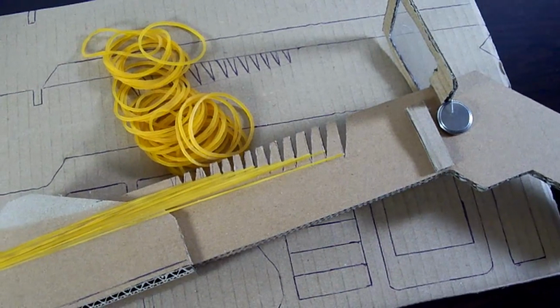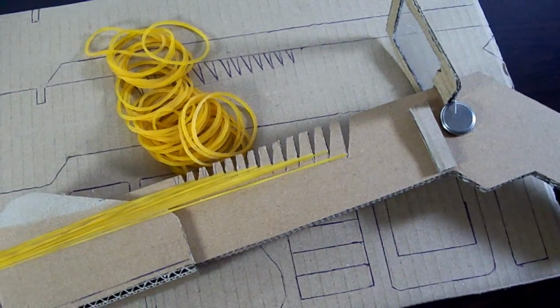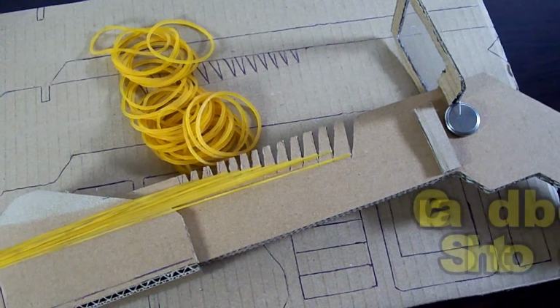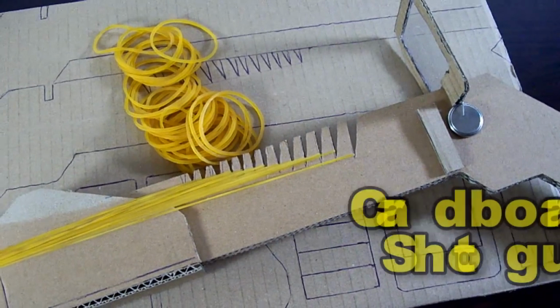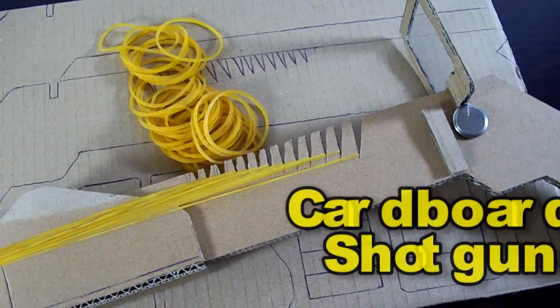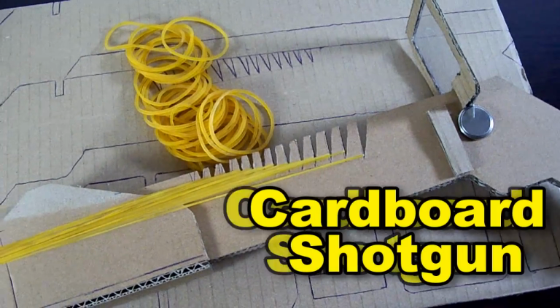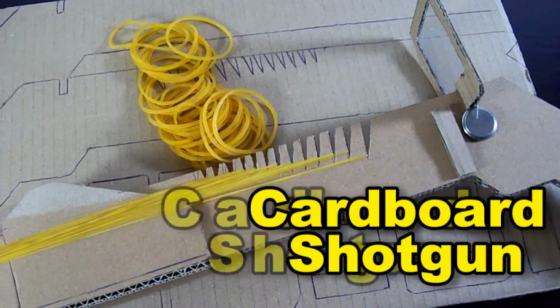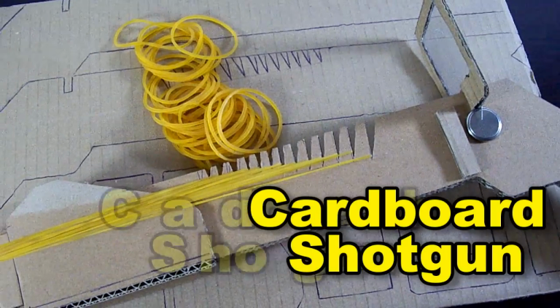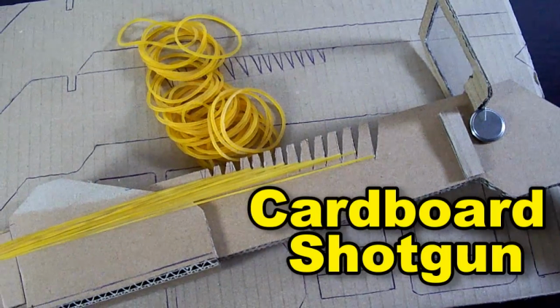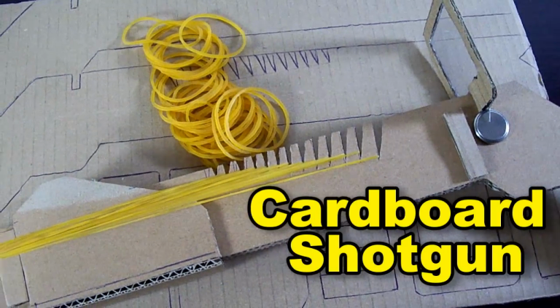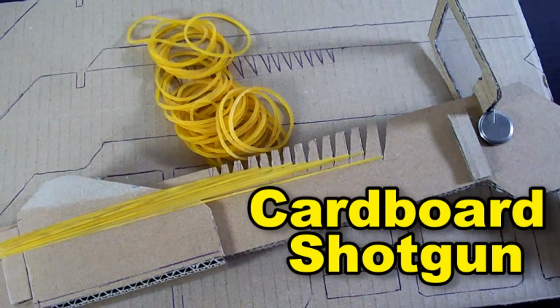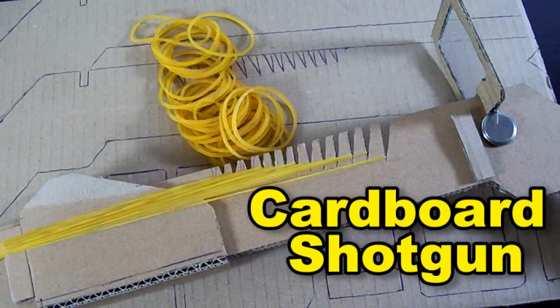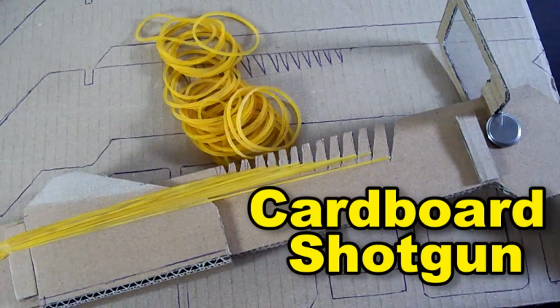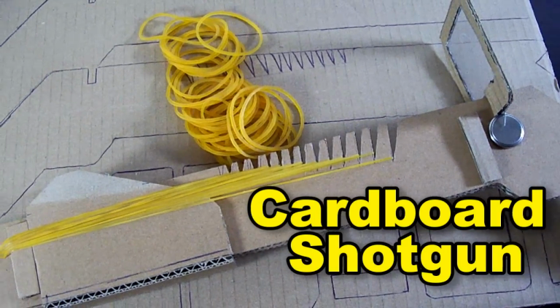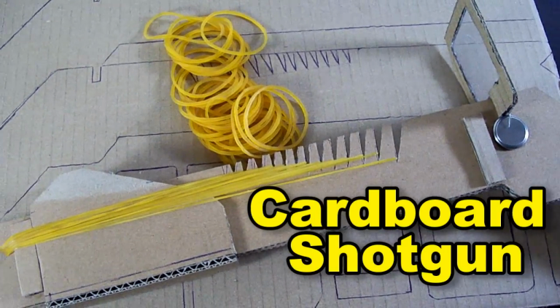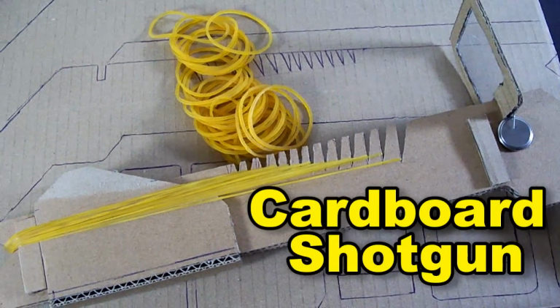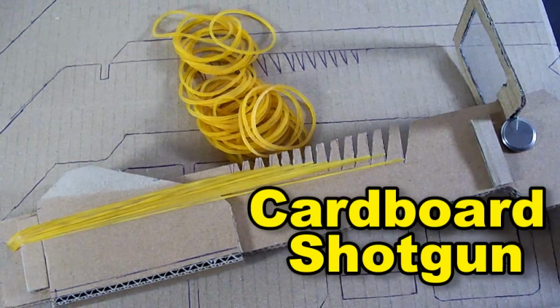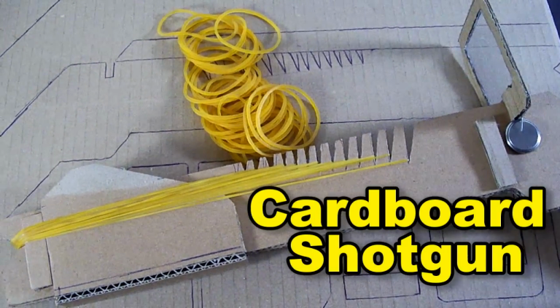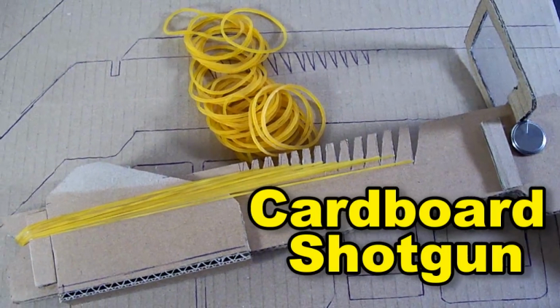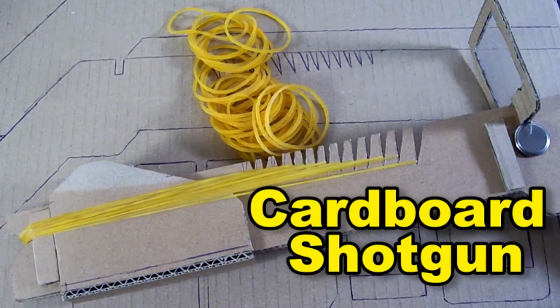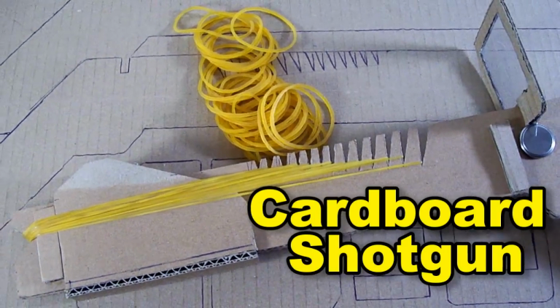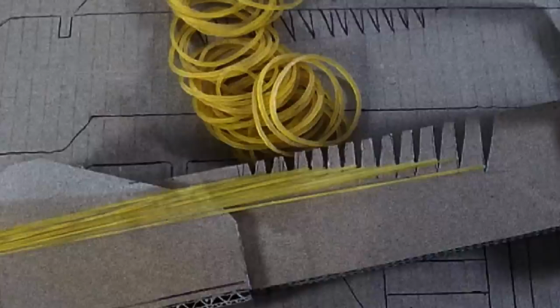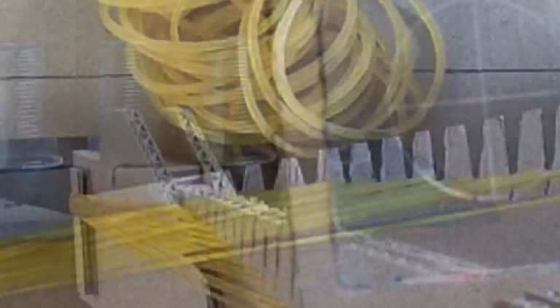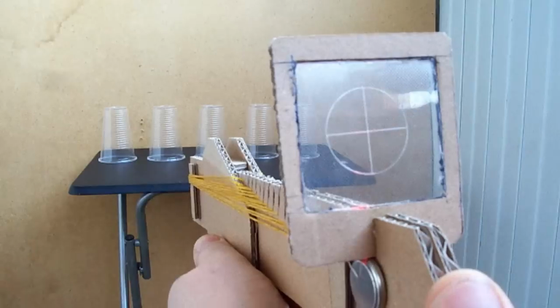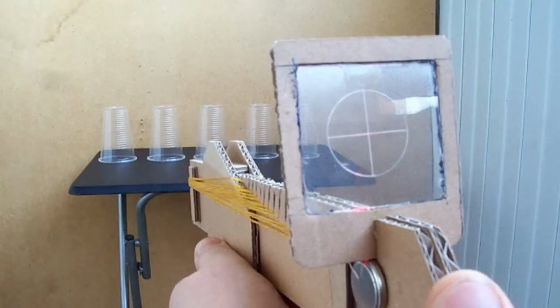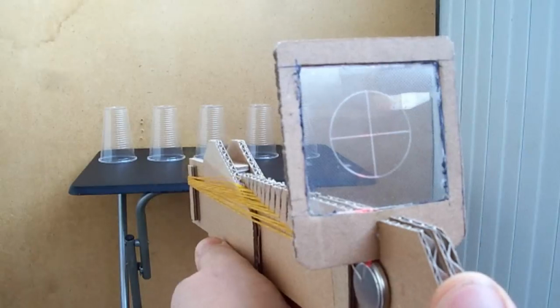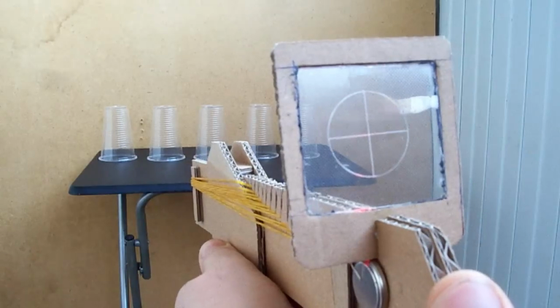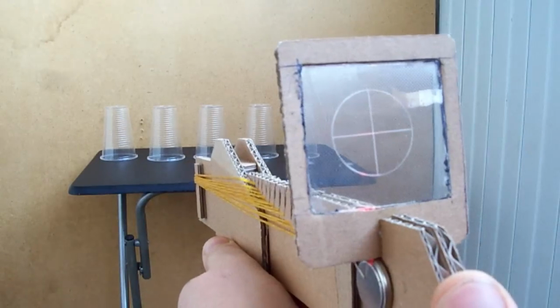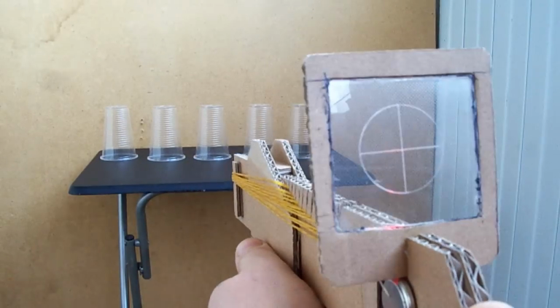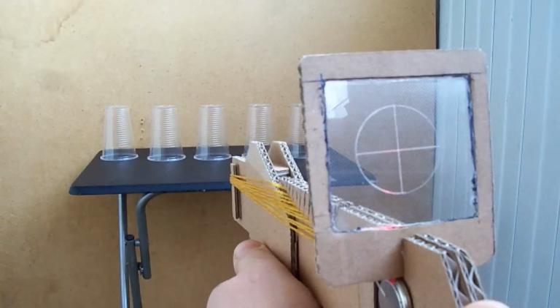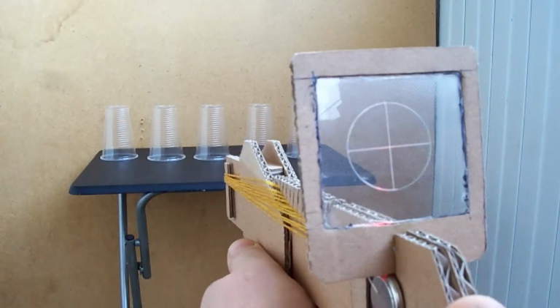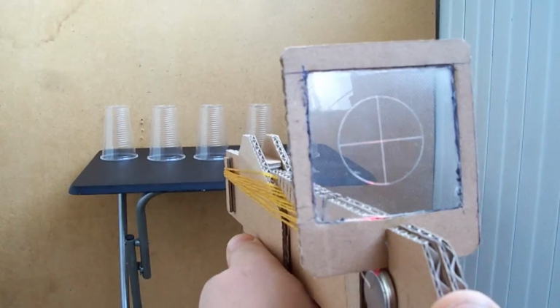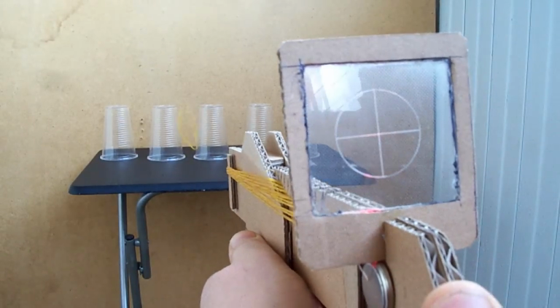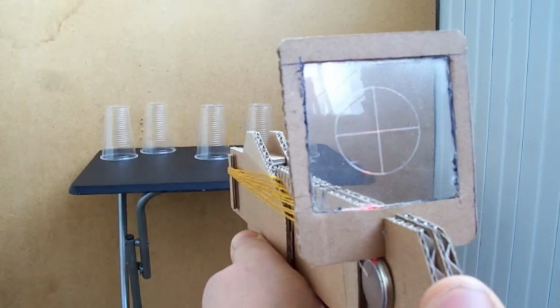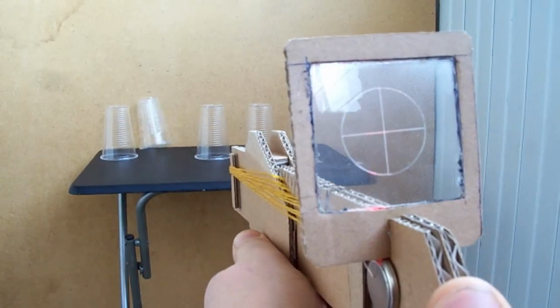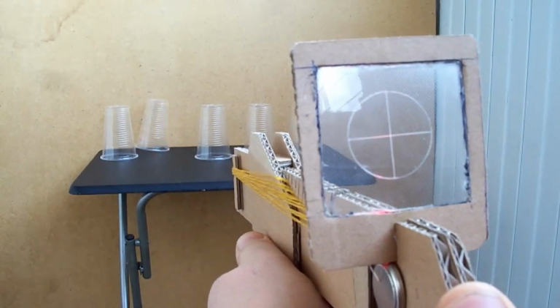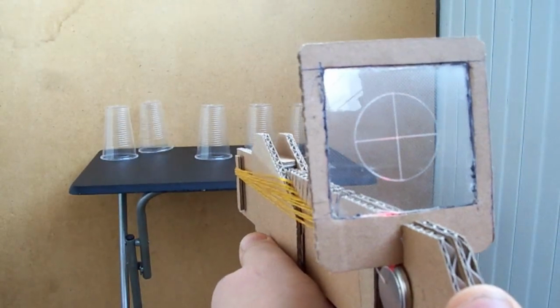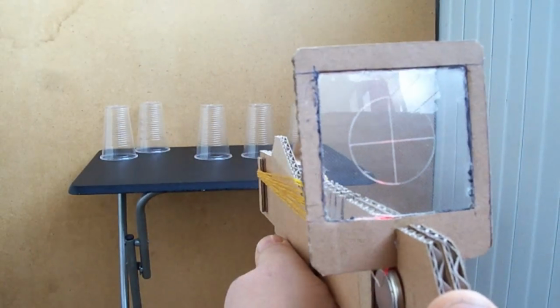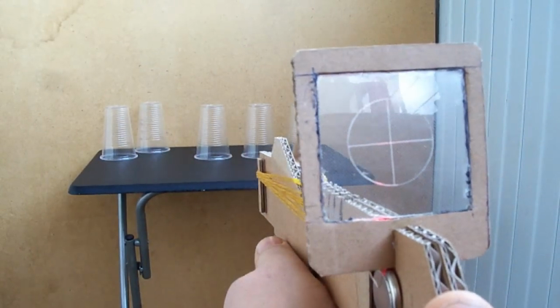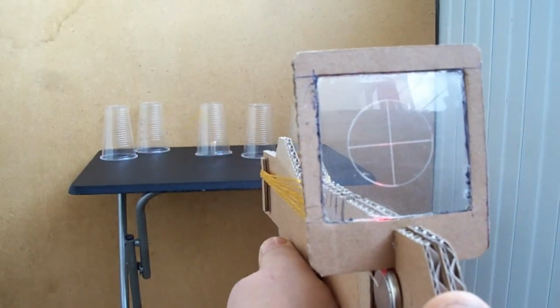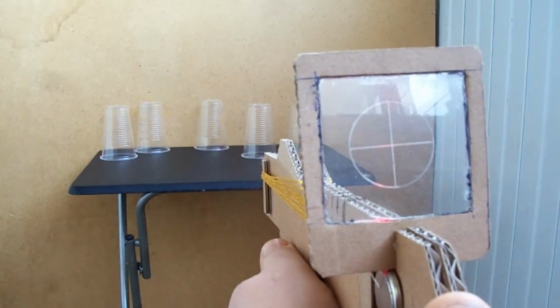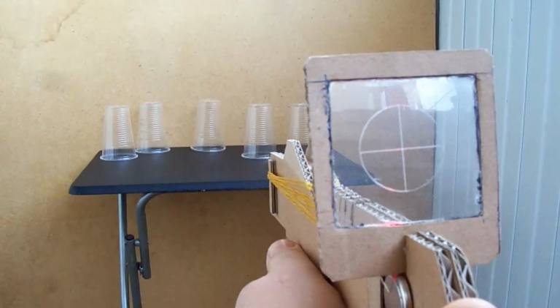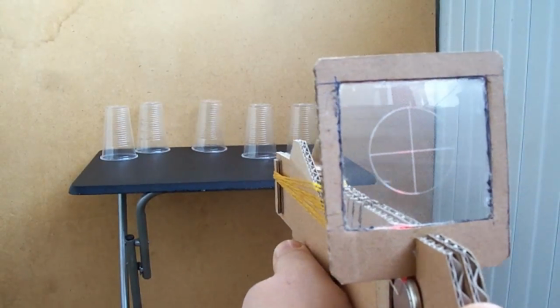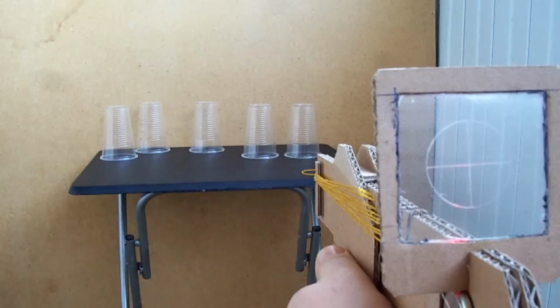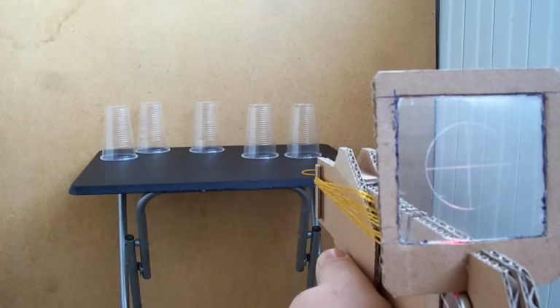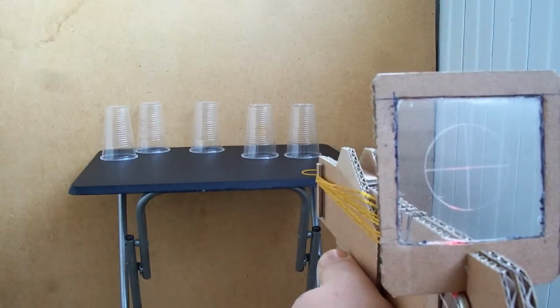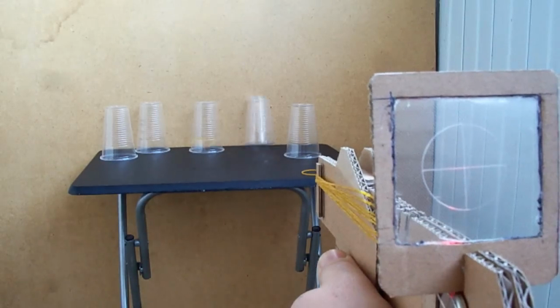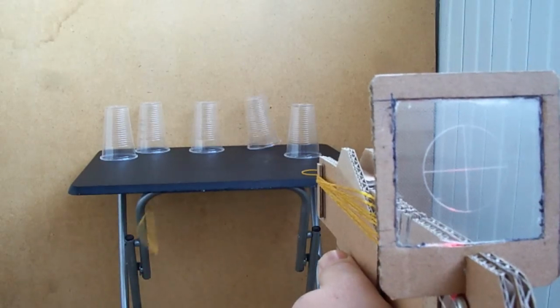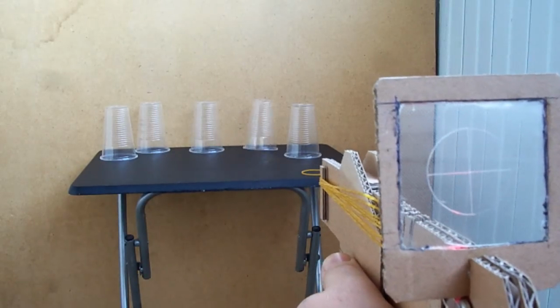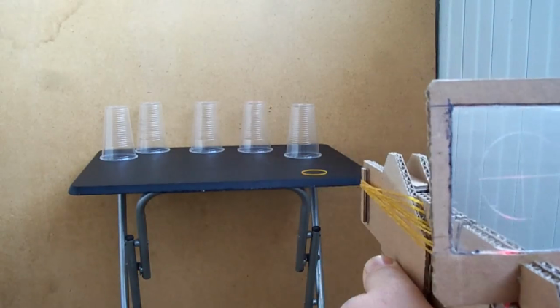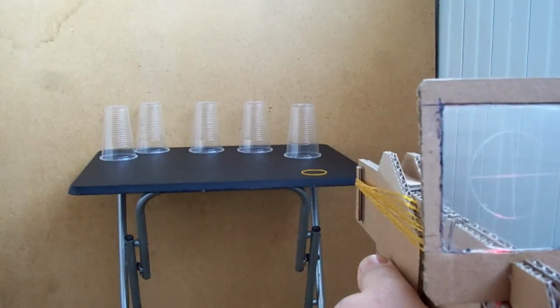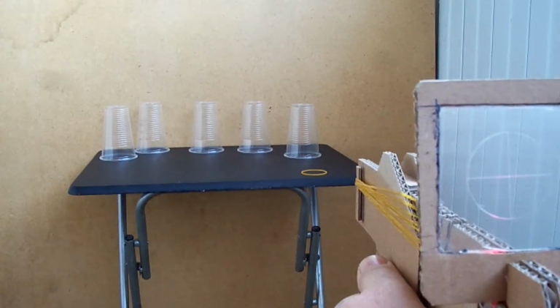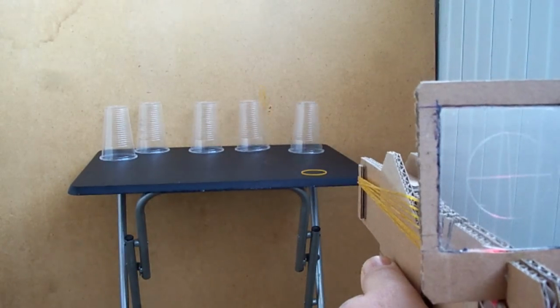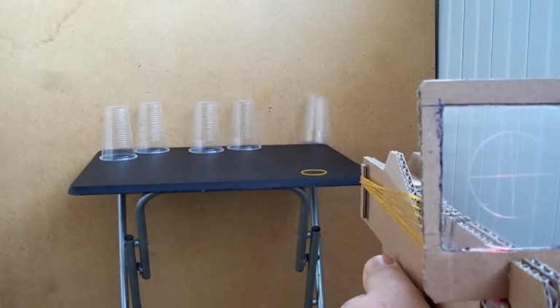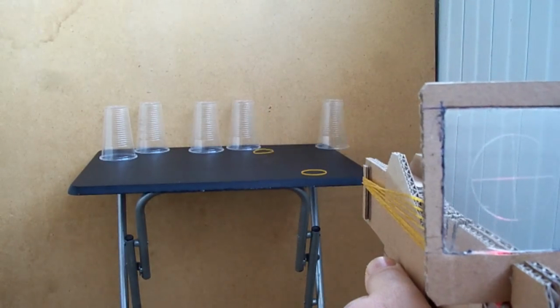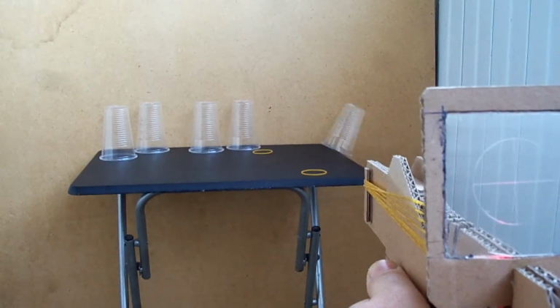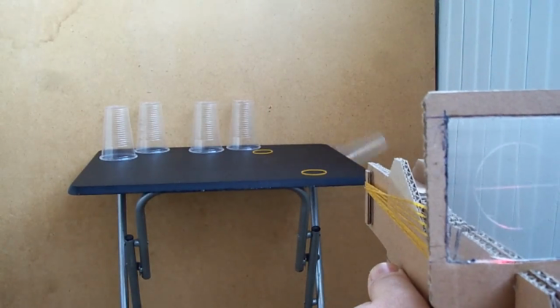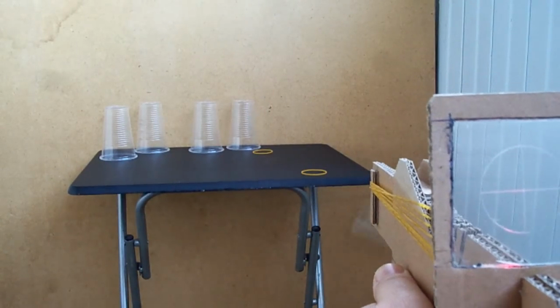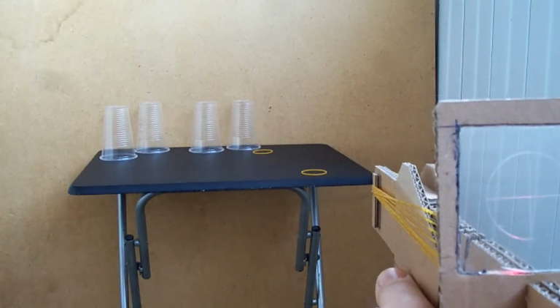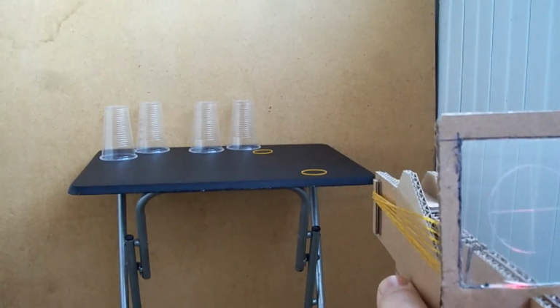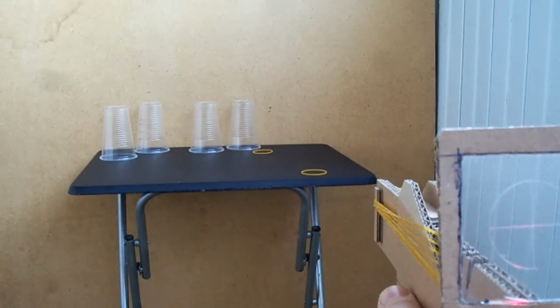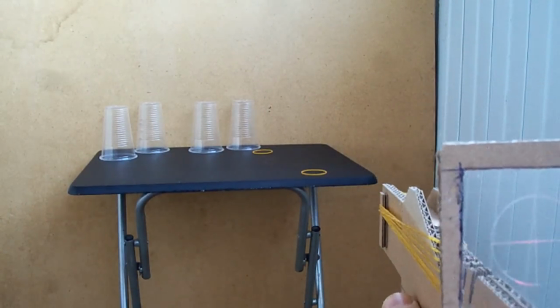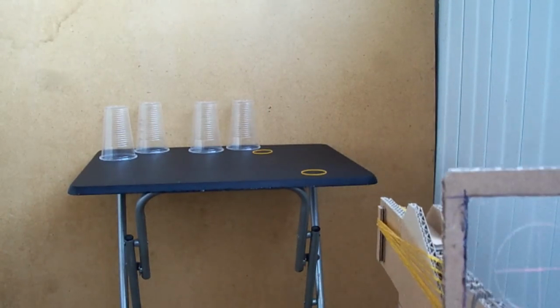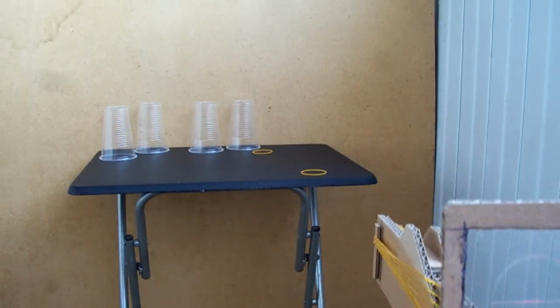This cardboard shotgun can shoot rubber bands one by one, or you can shoot full automatic — load bands at once.